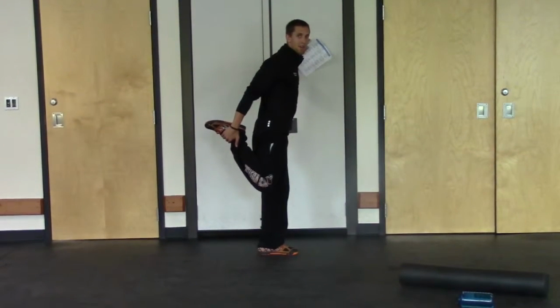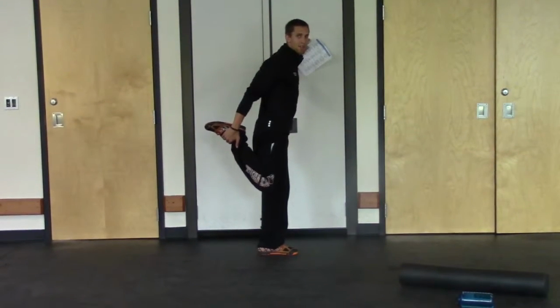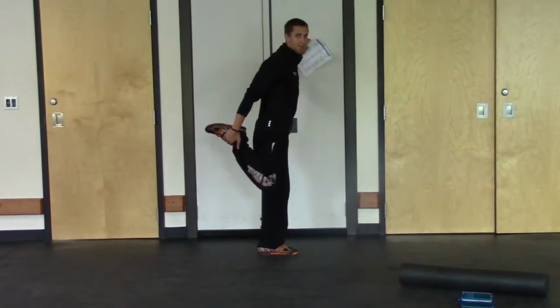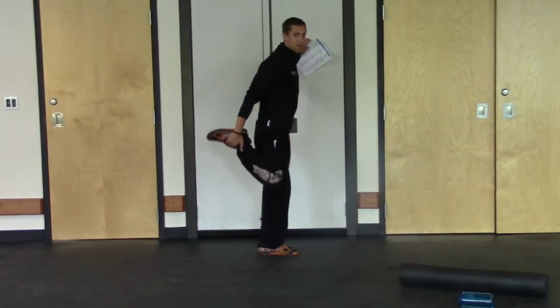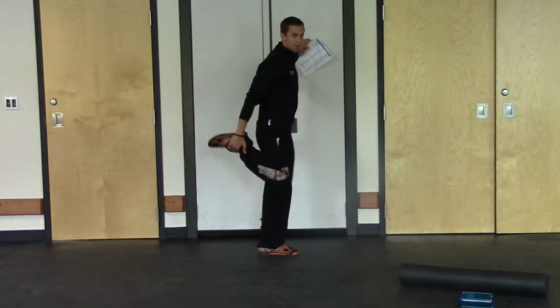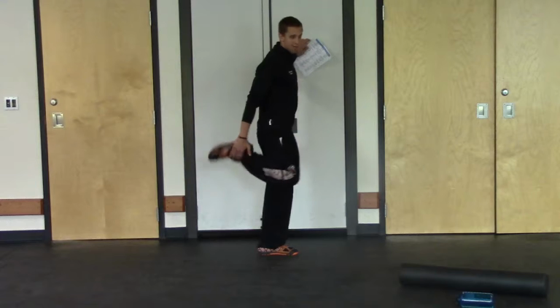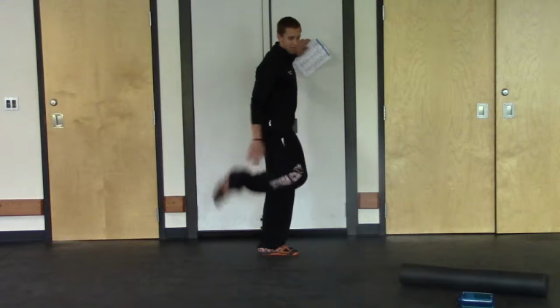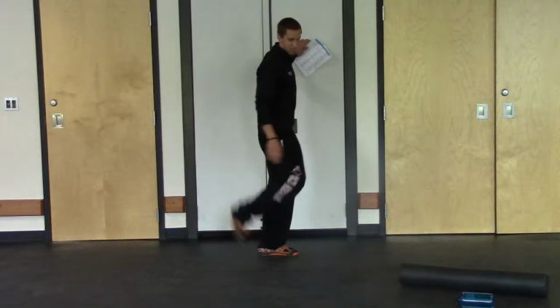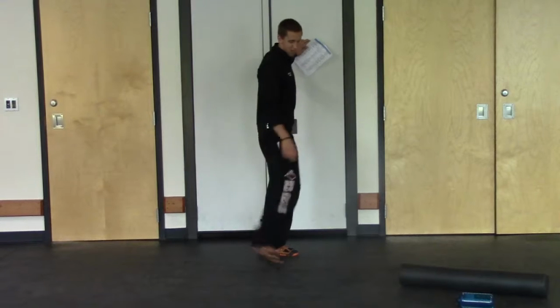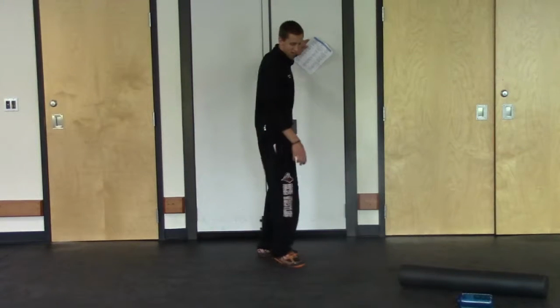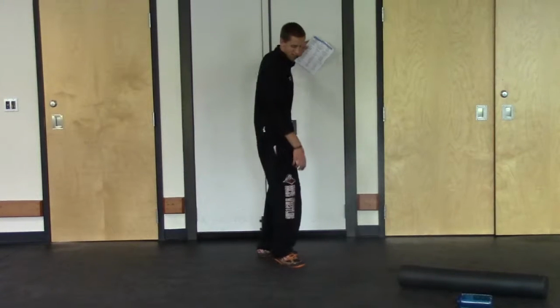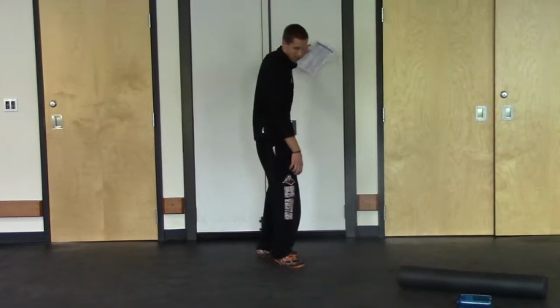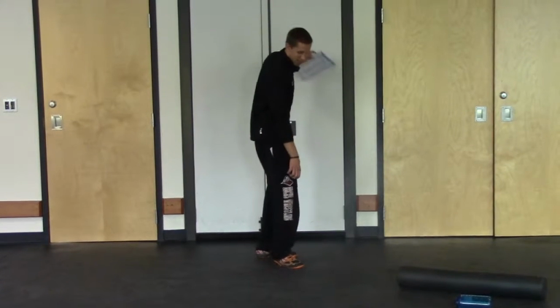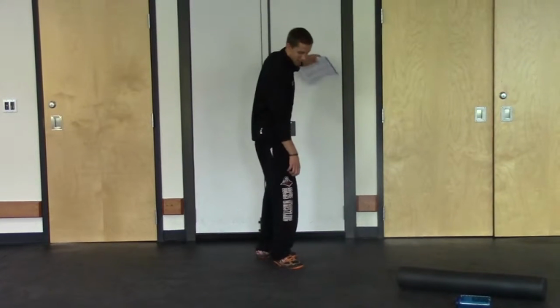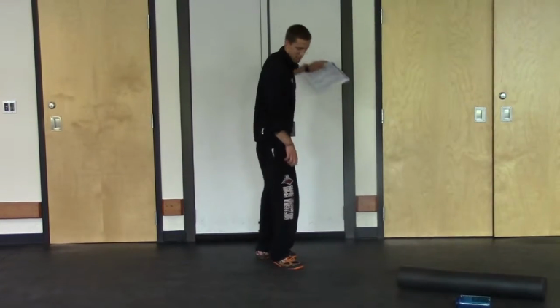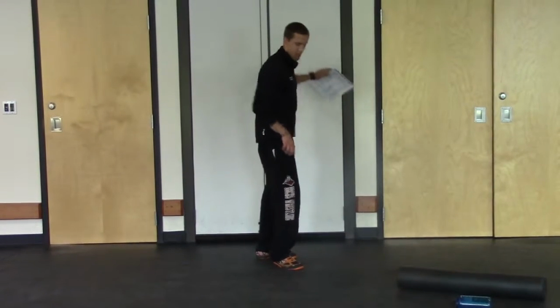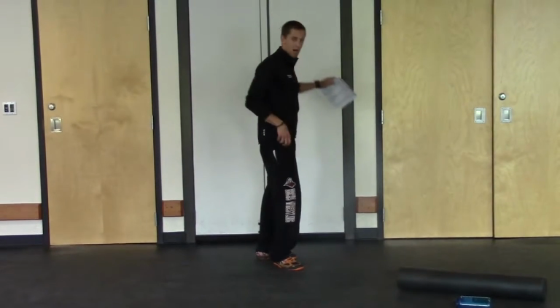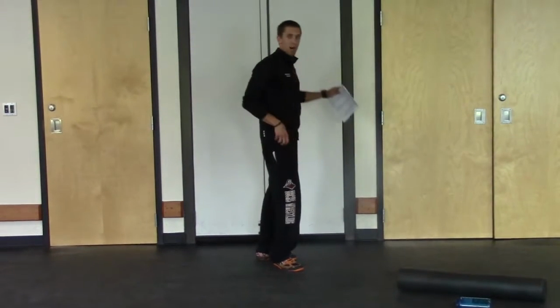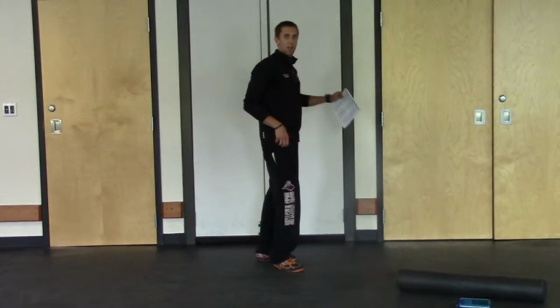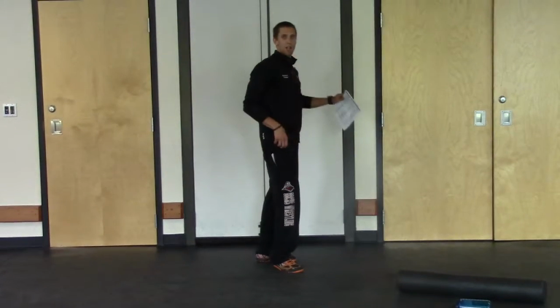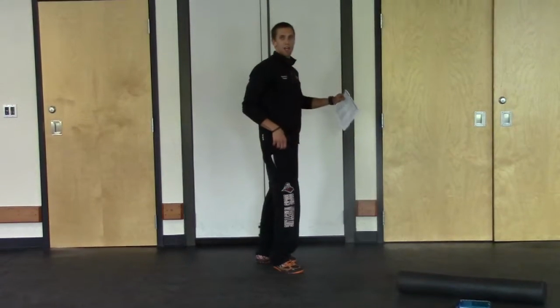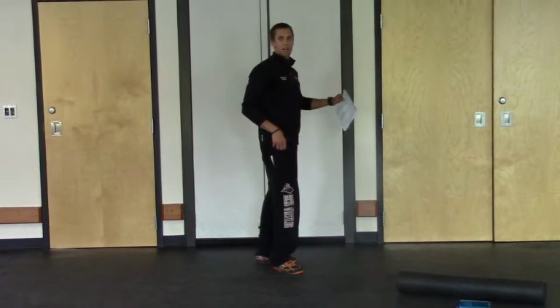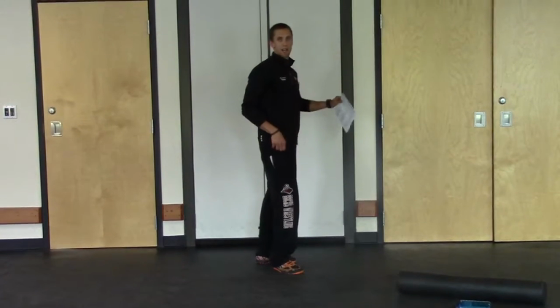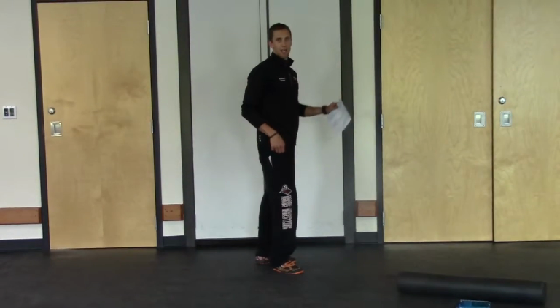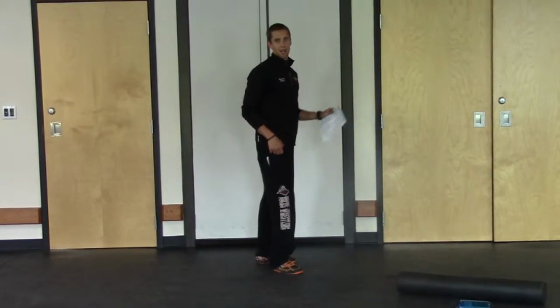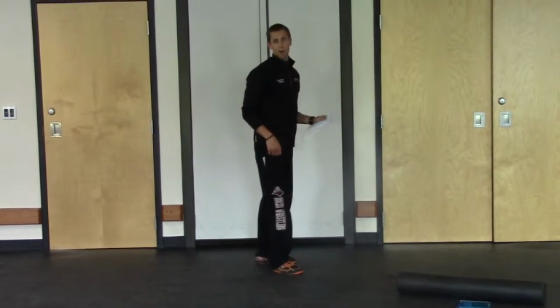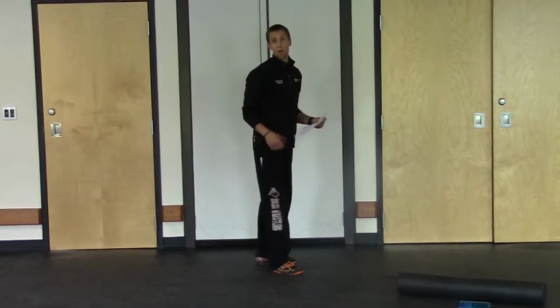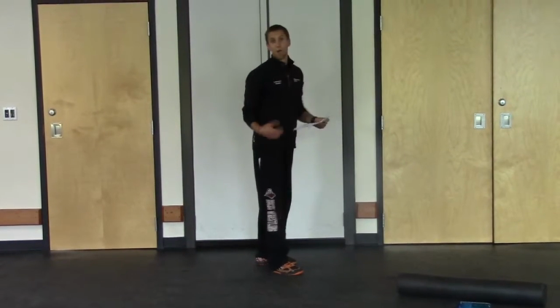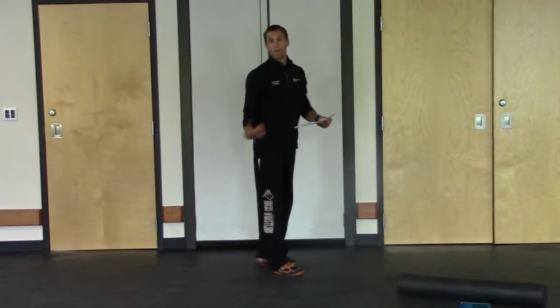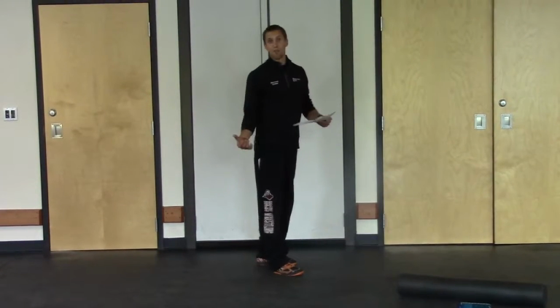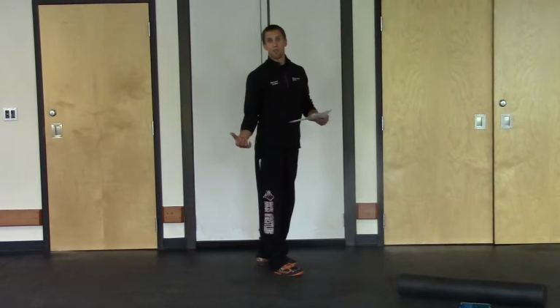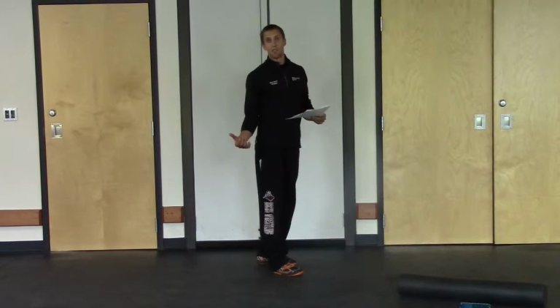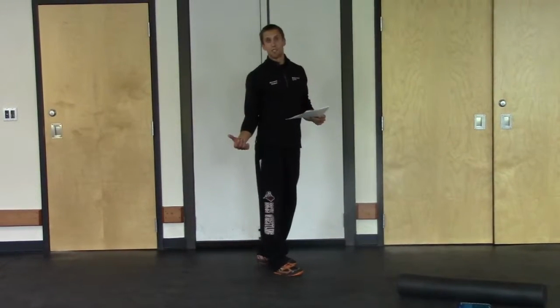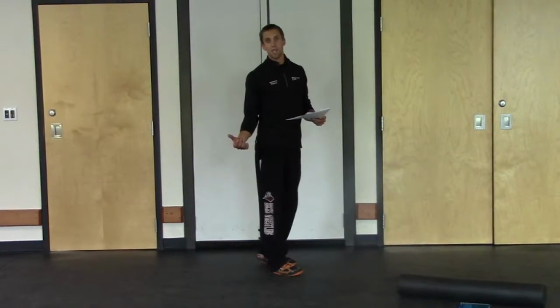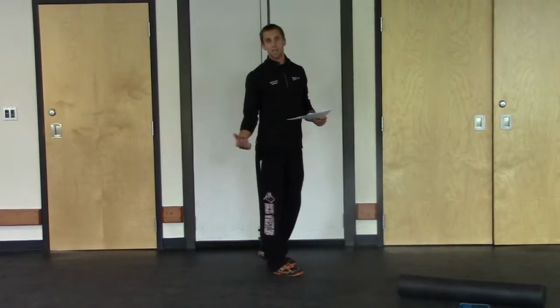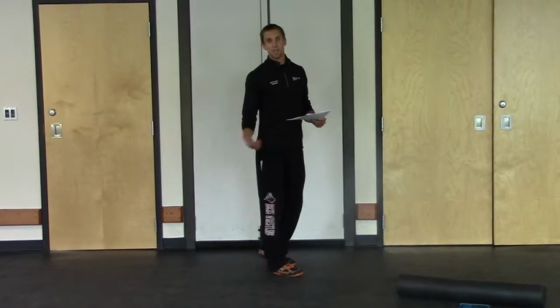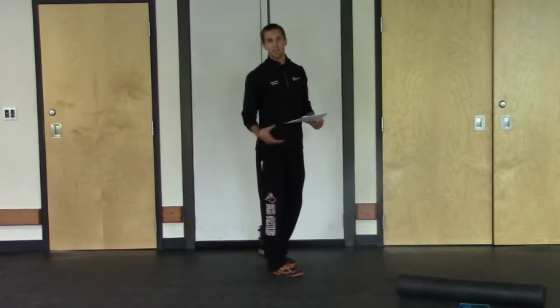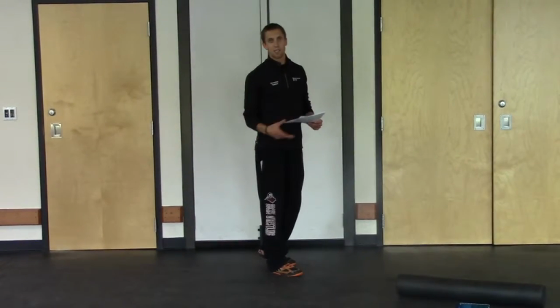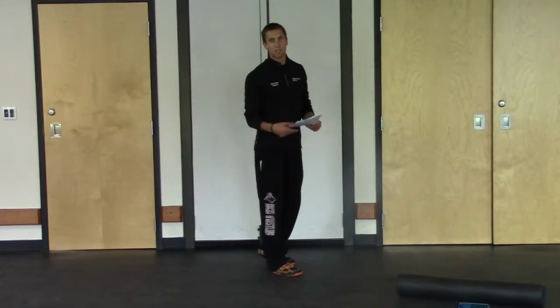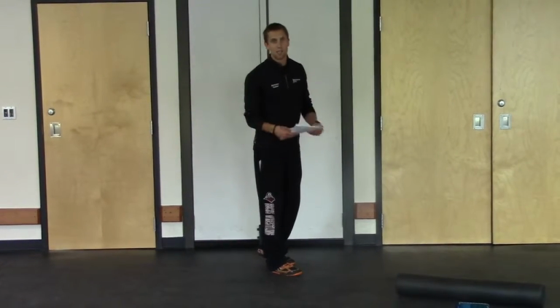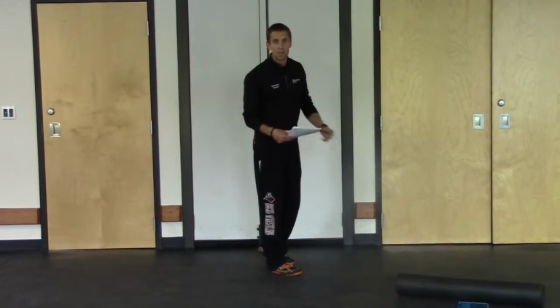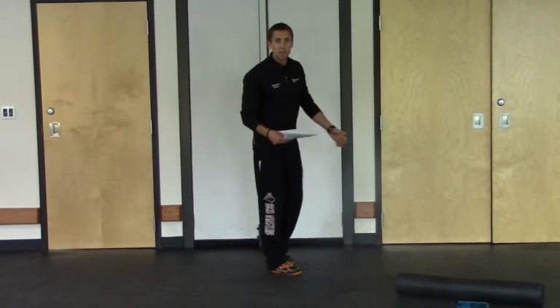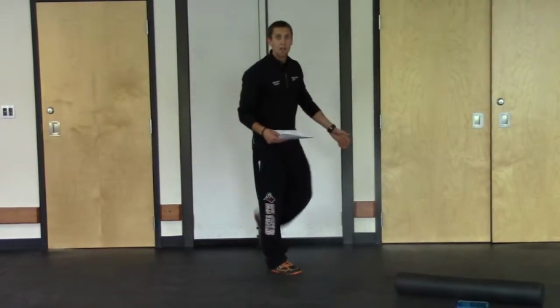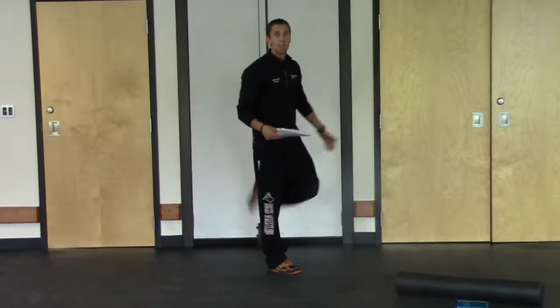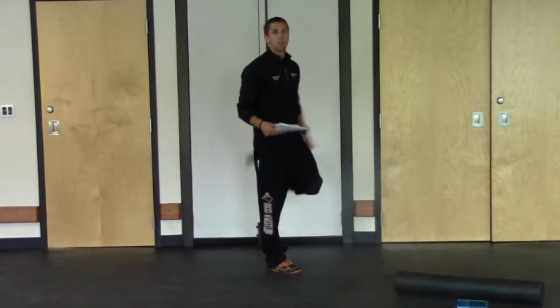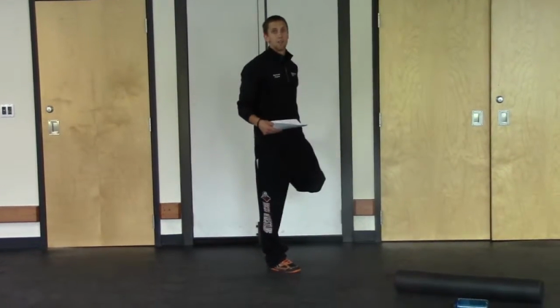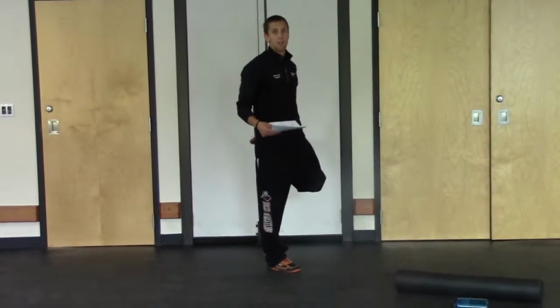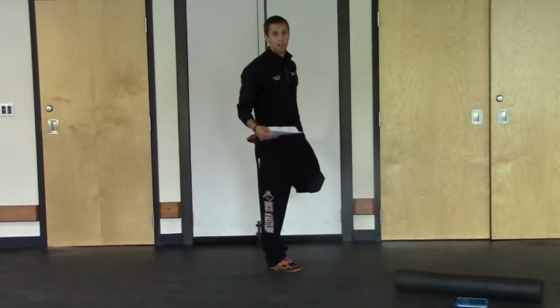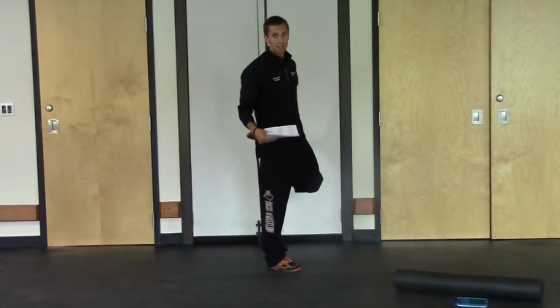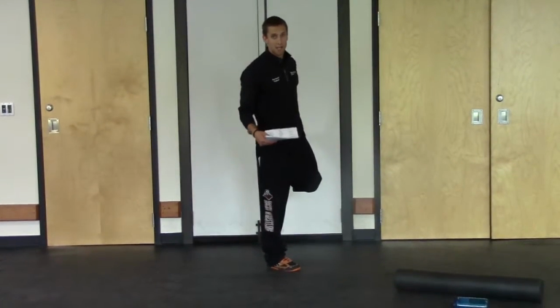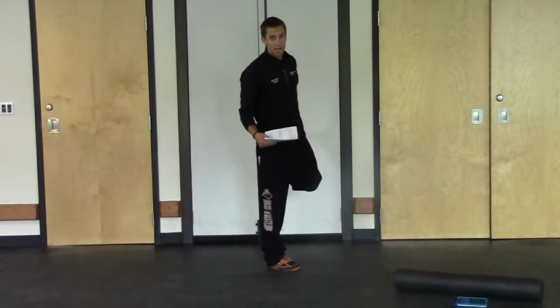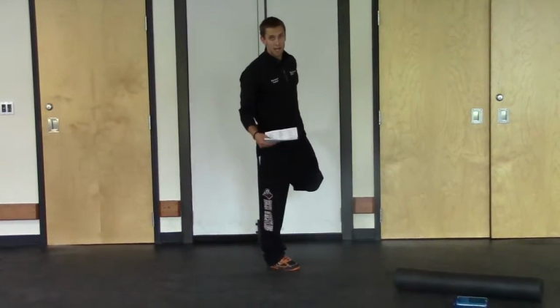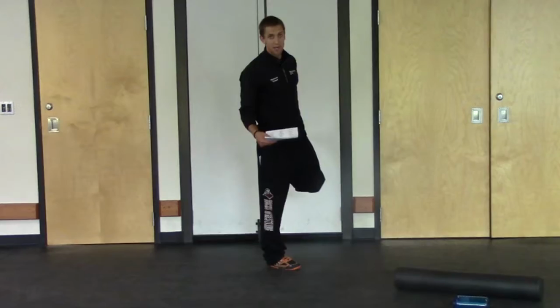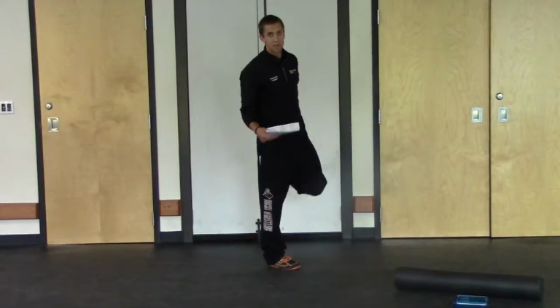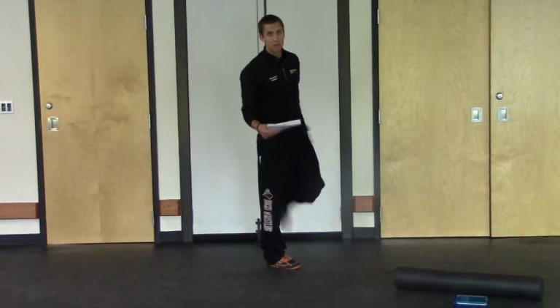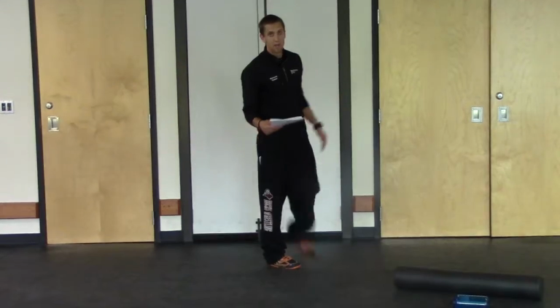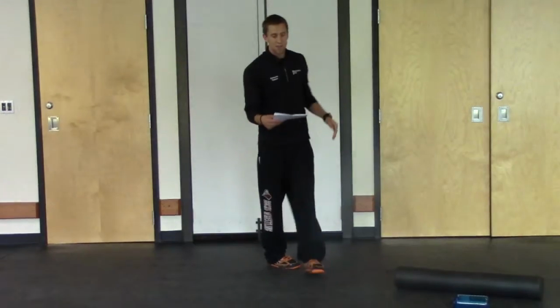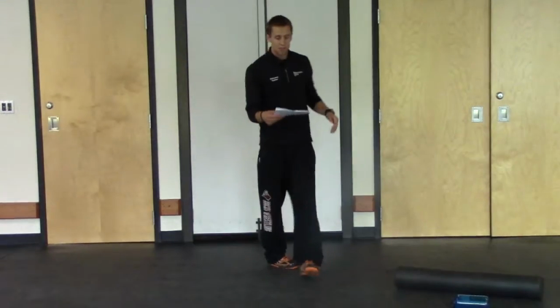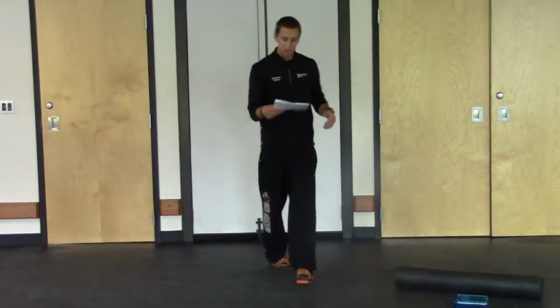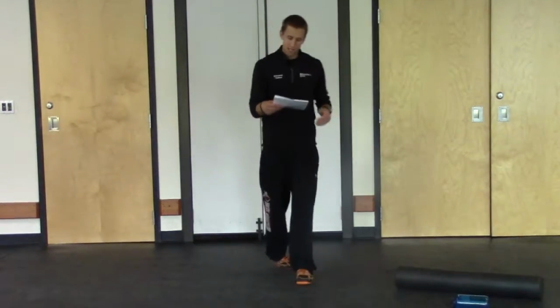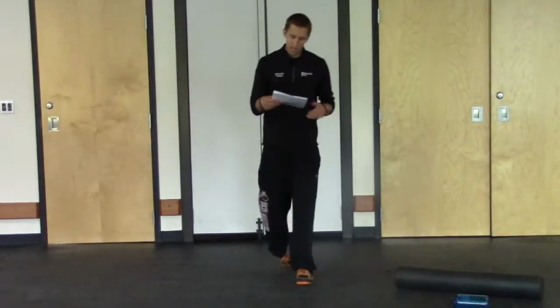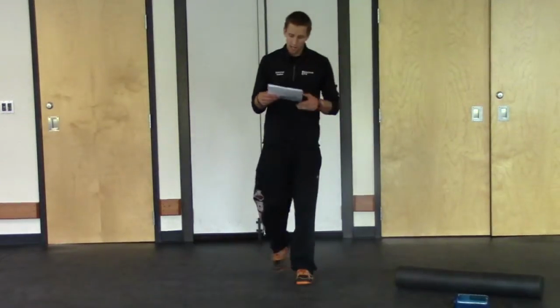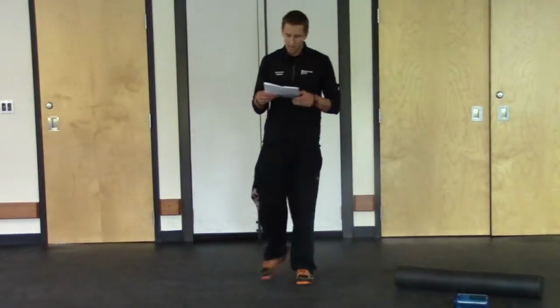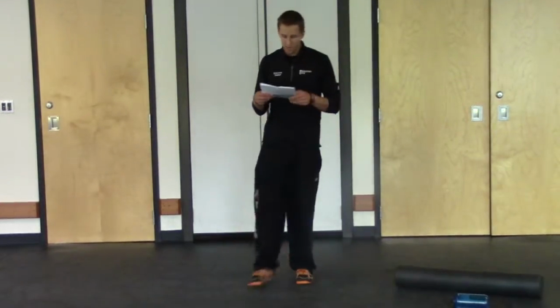You should feel a good stretch all along that leg. Hold it for 30 seconds, then do the other side for 30 seconds.